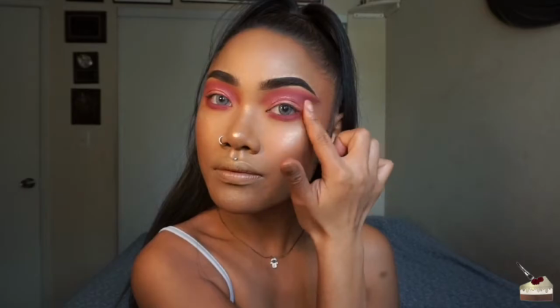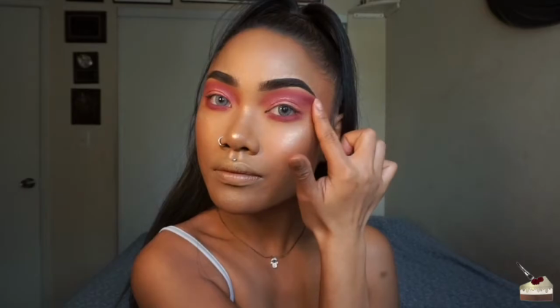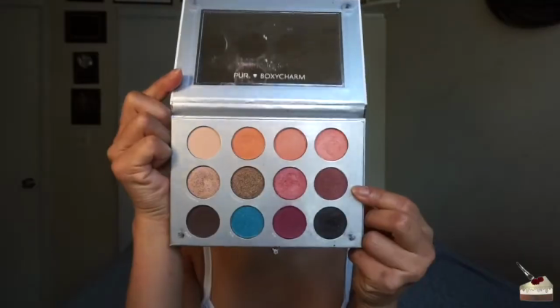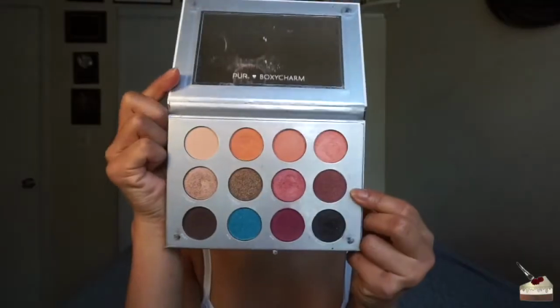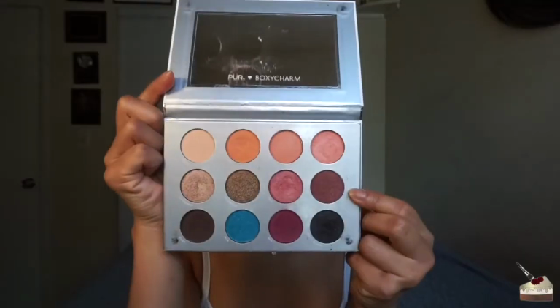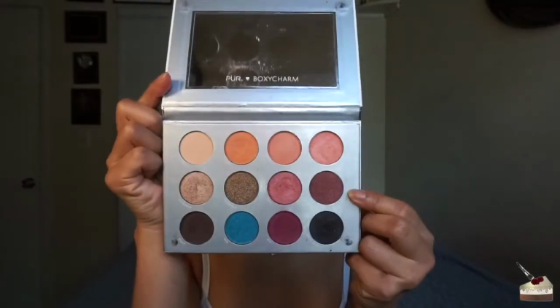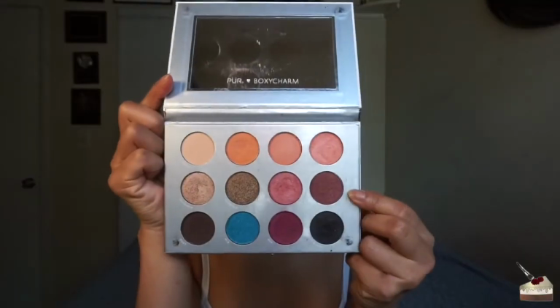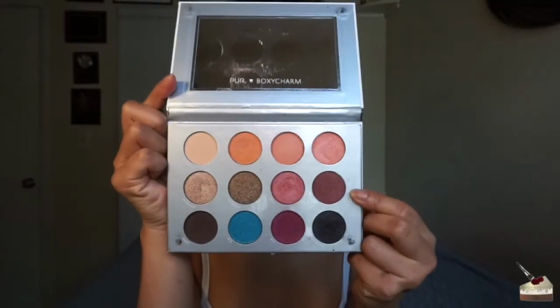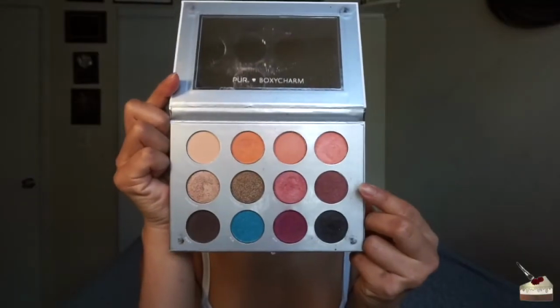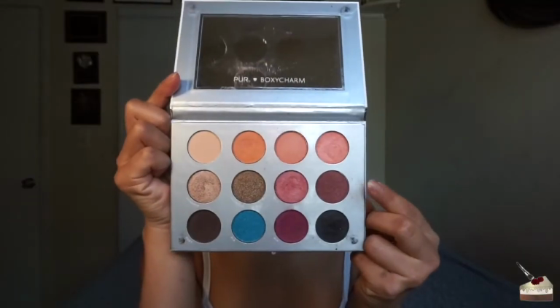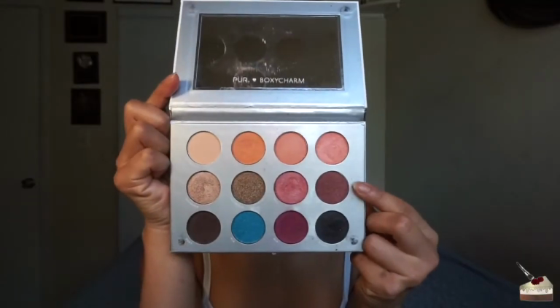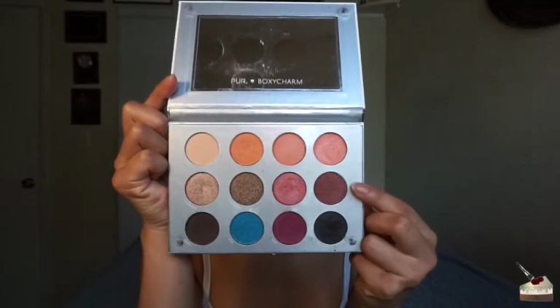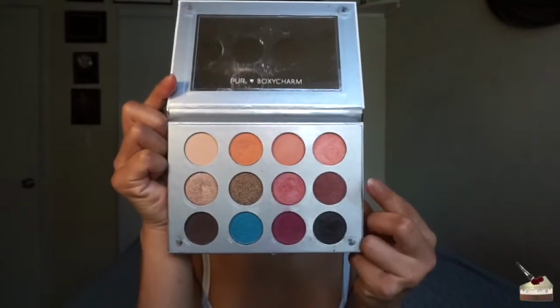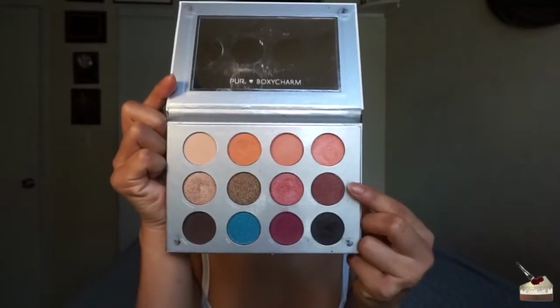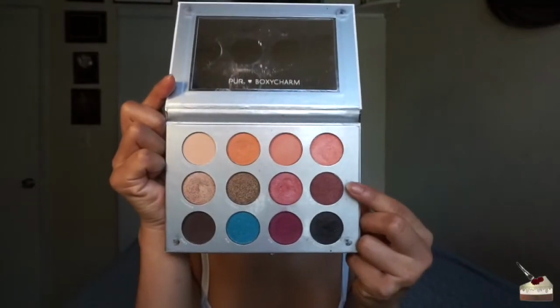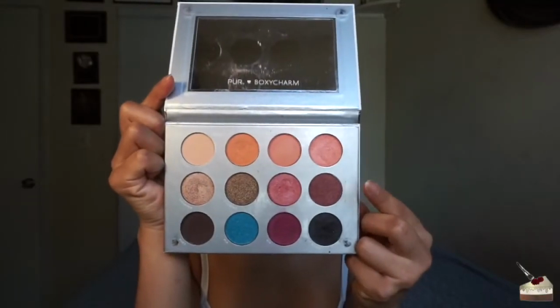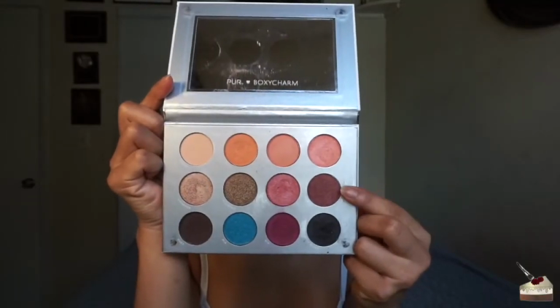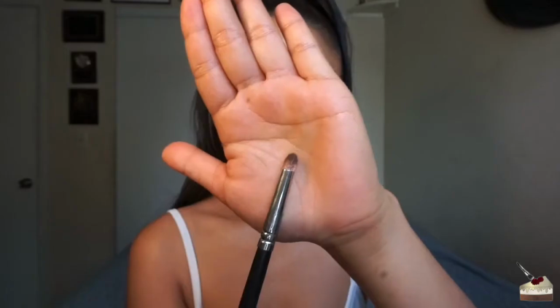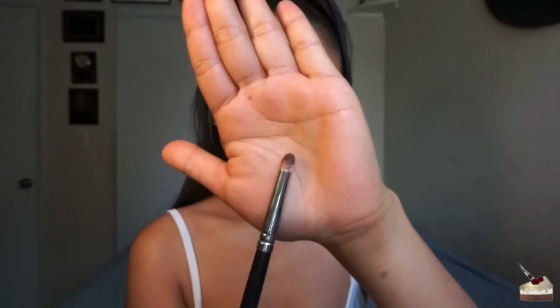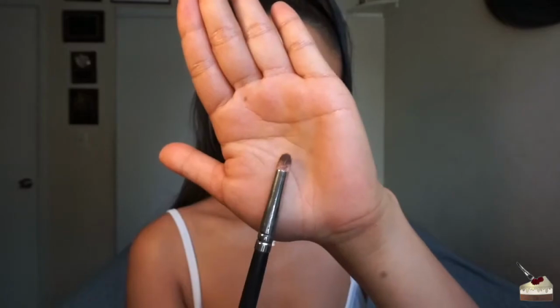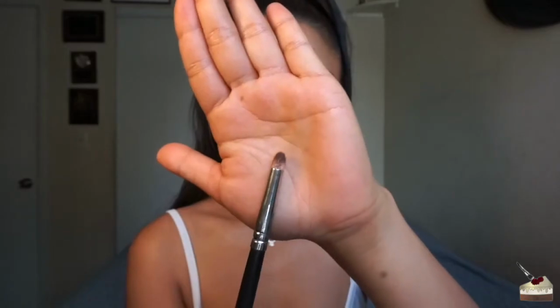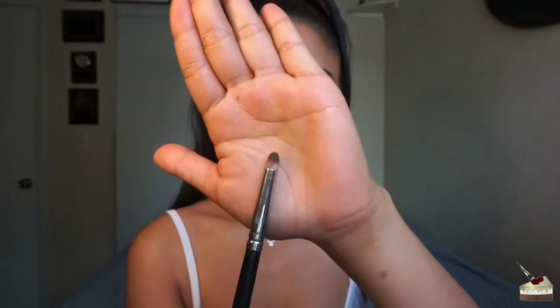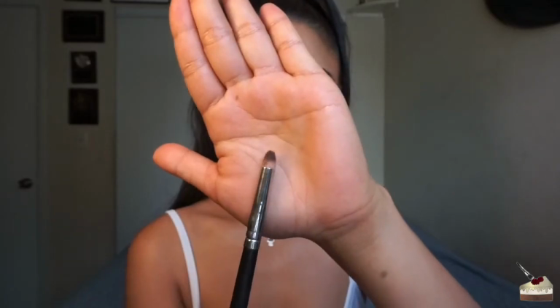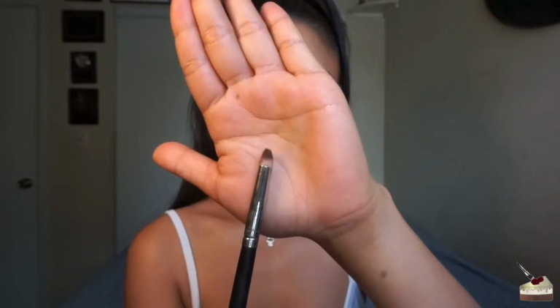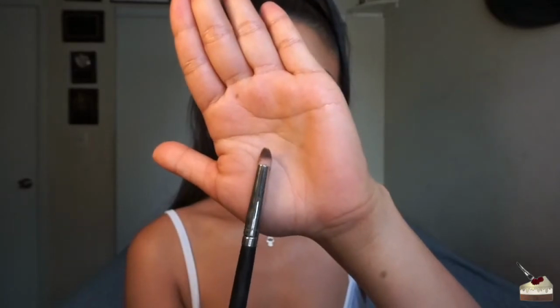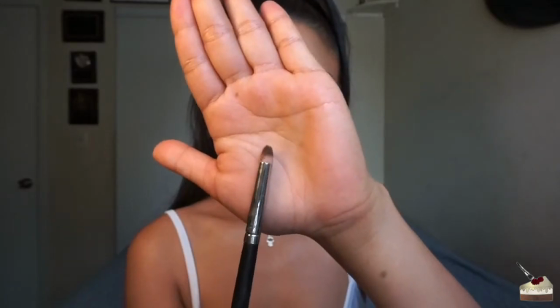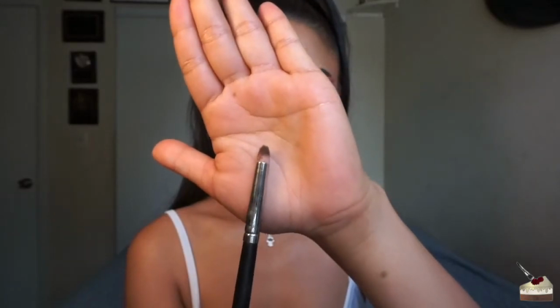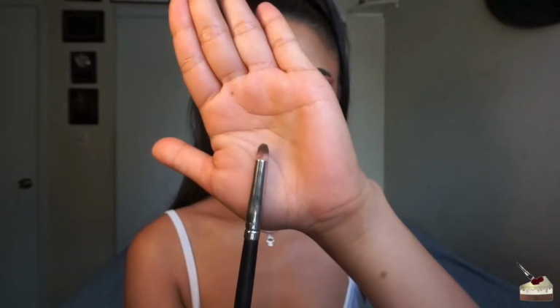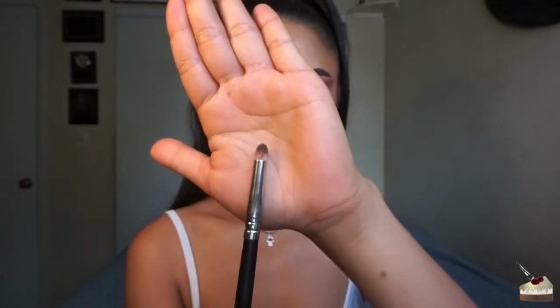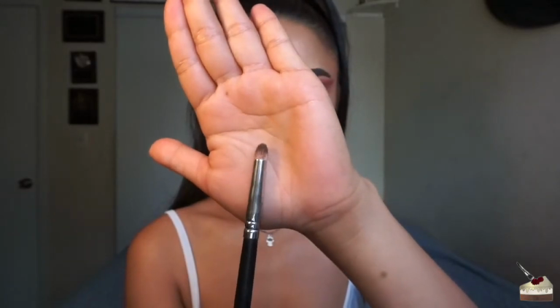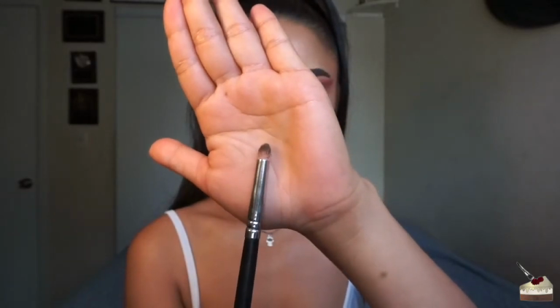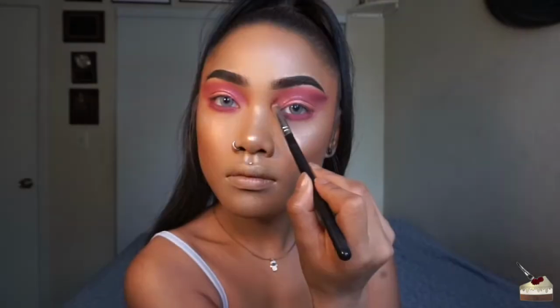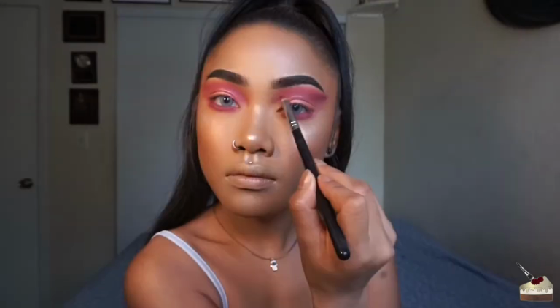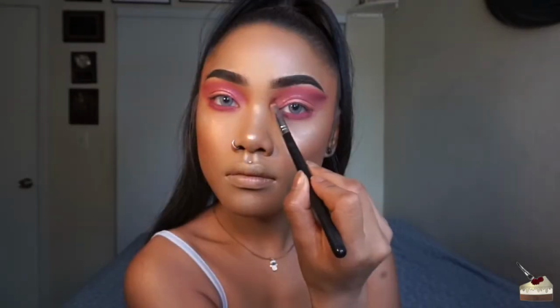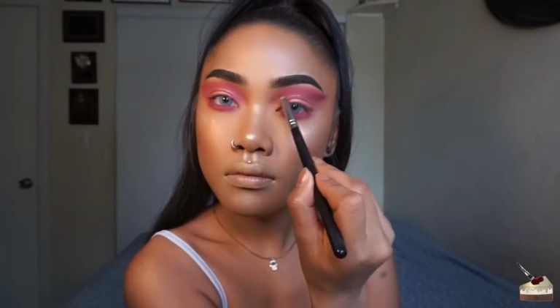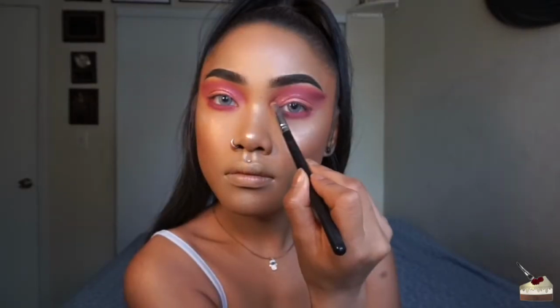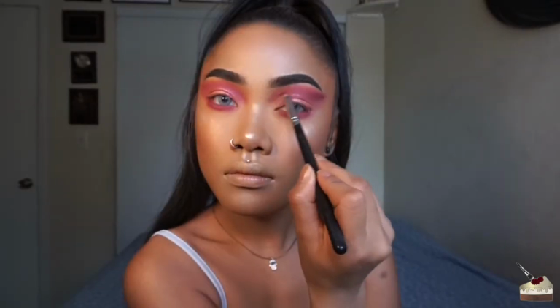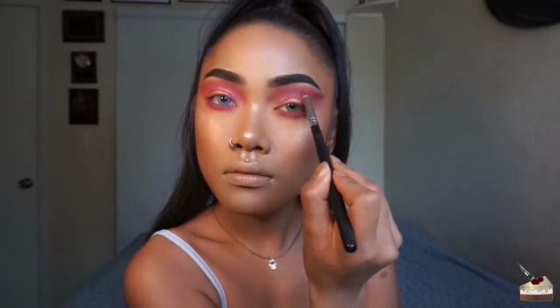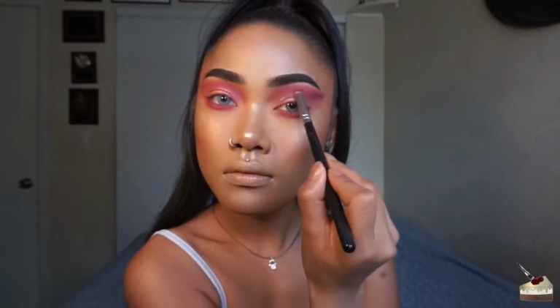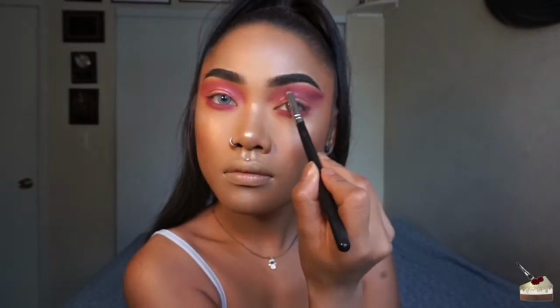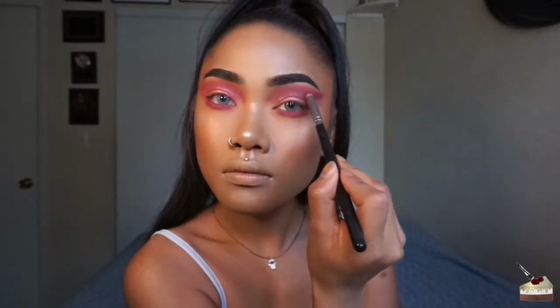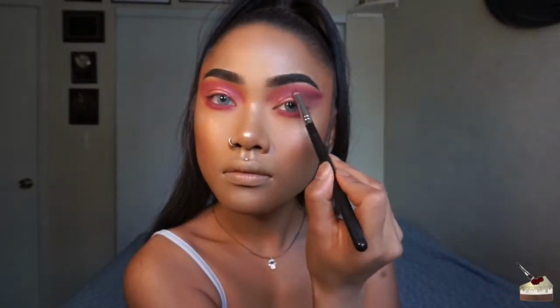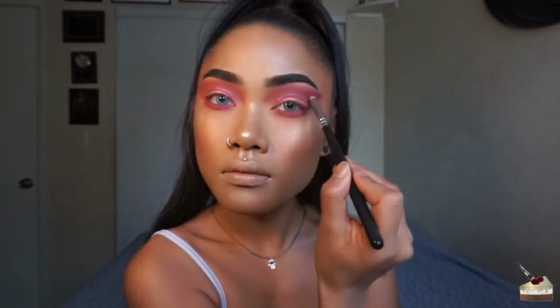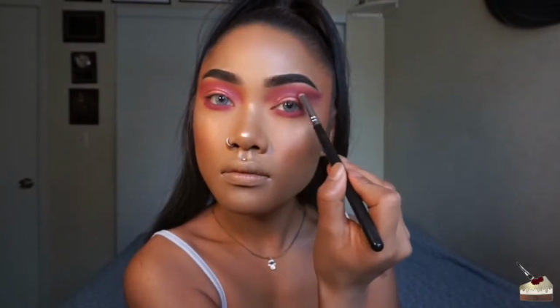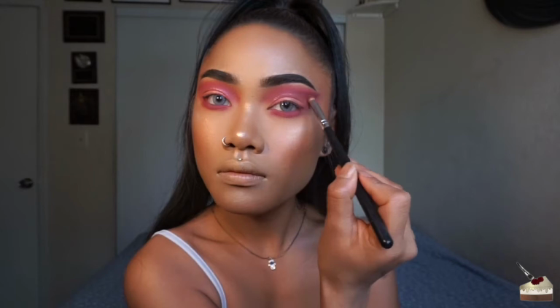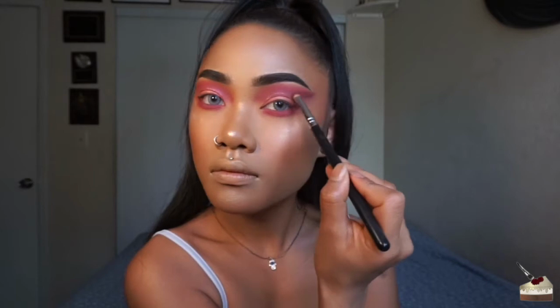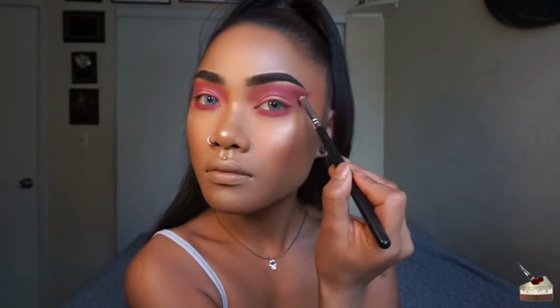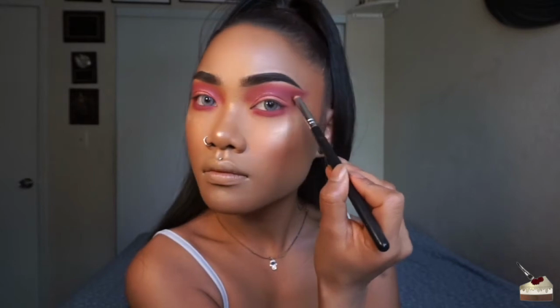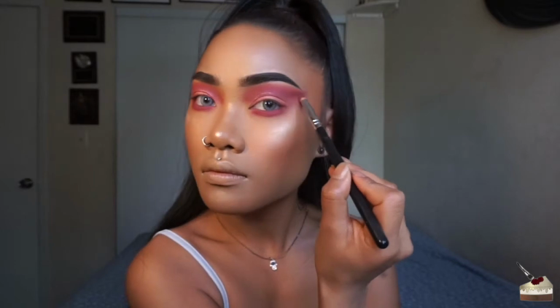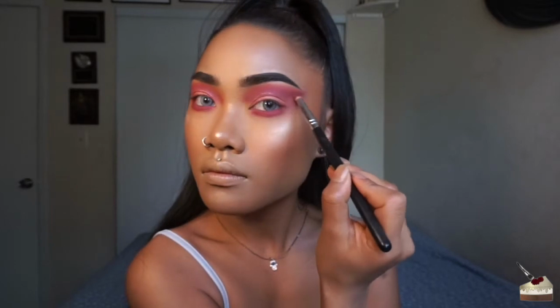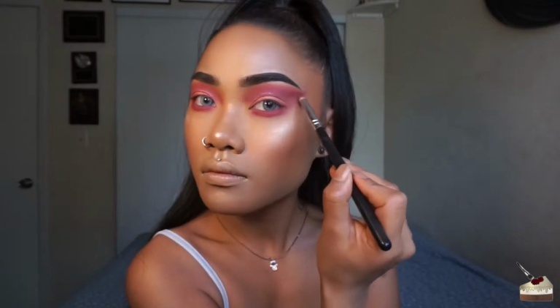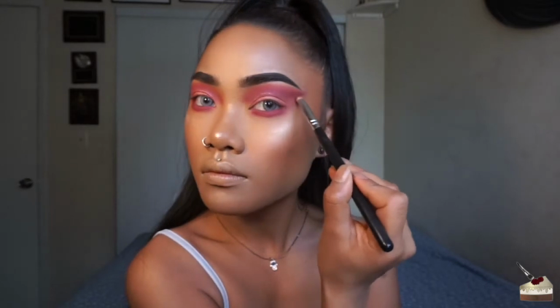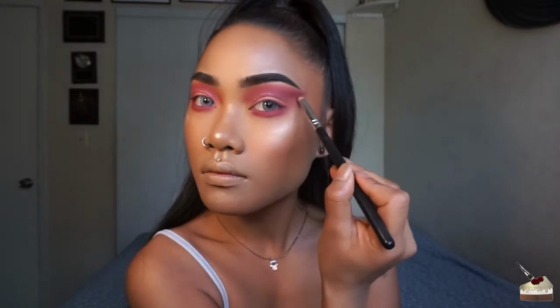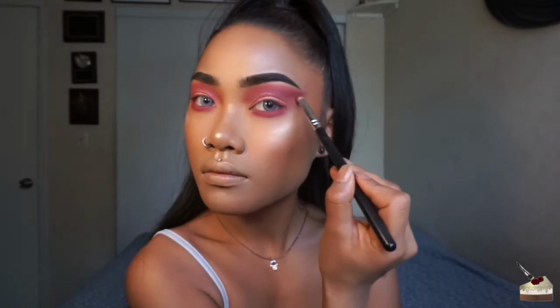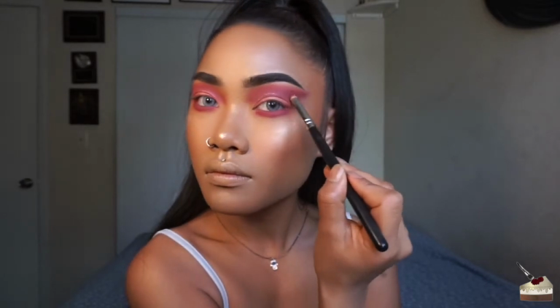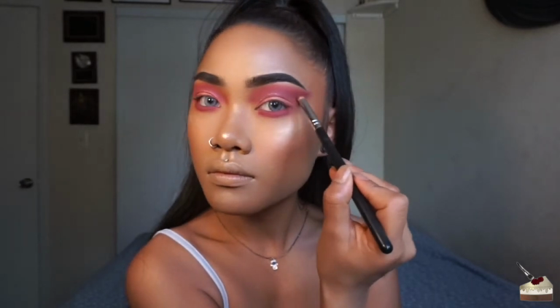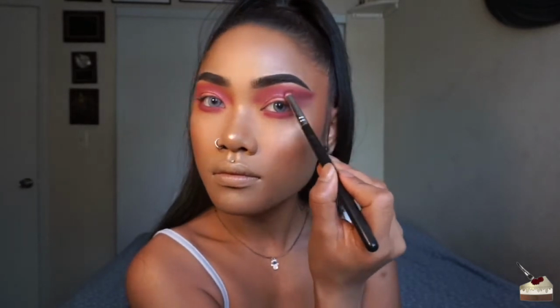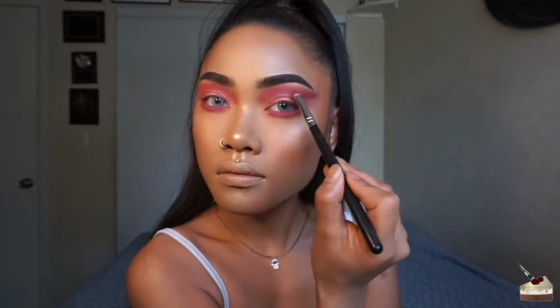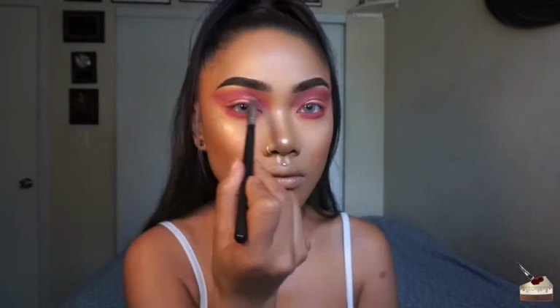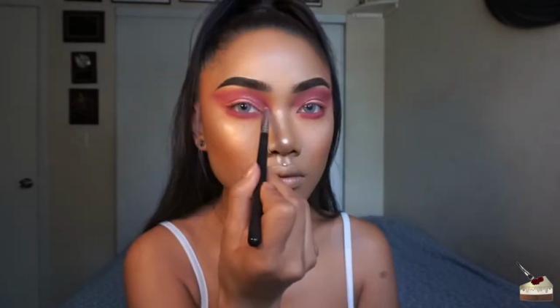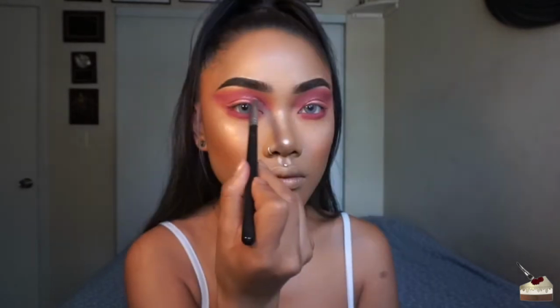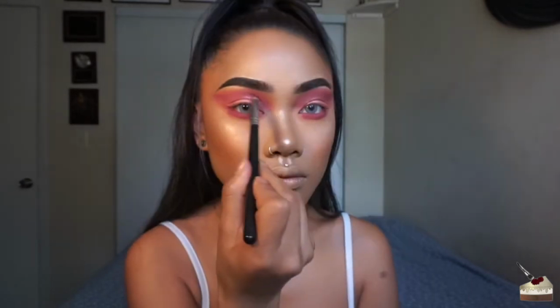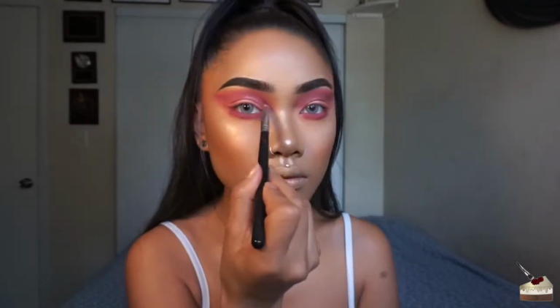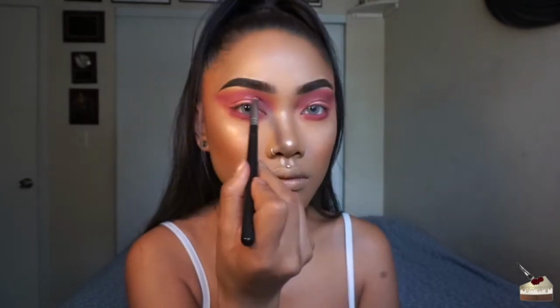Now I'm picking up this shimmery purple with this little tapered brush and applying that into my crease under that first purple to add a little bit more depth.